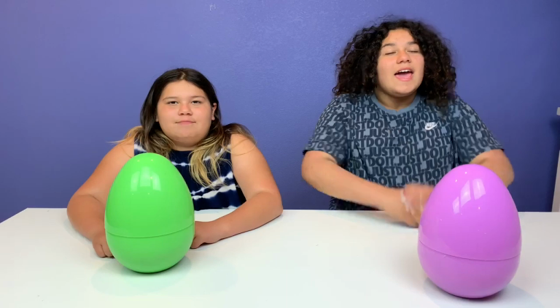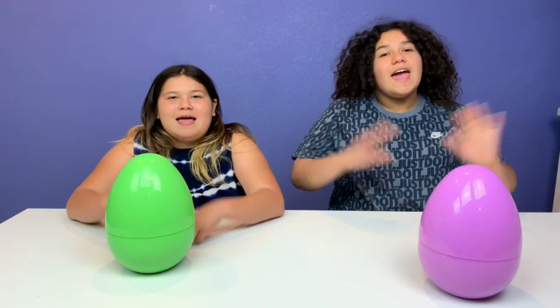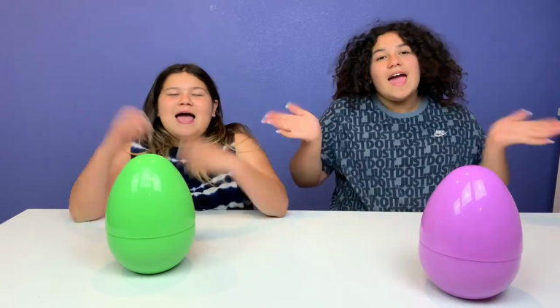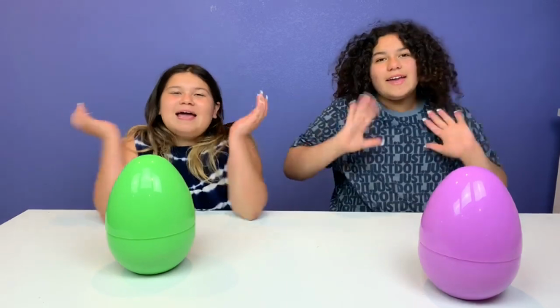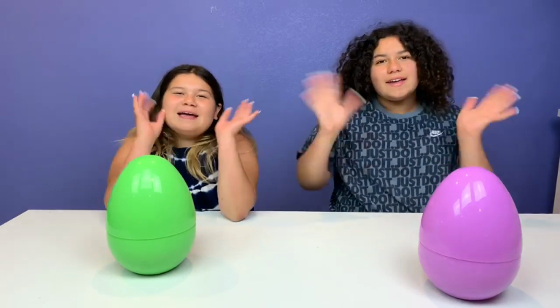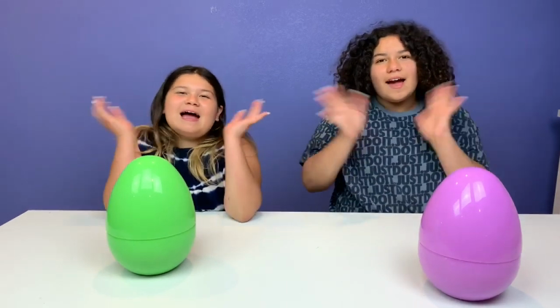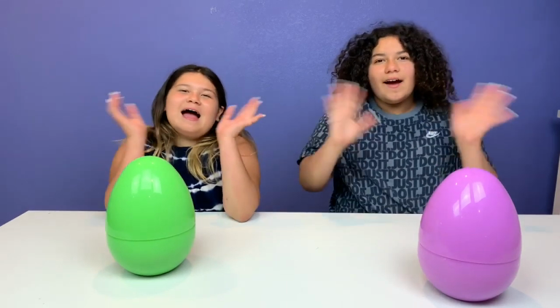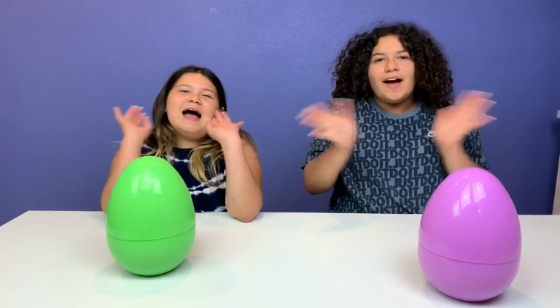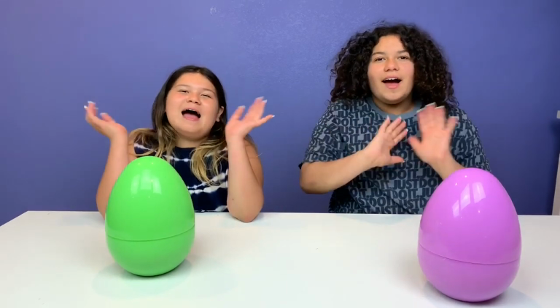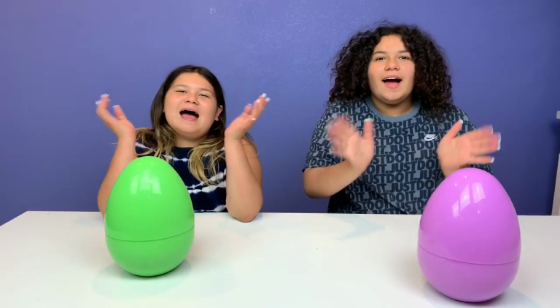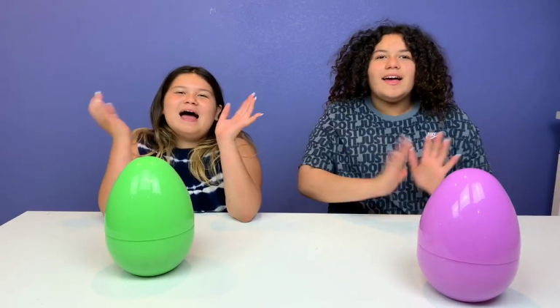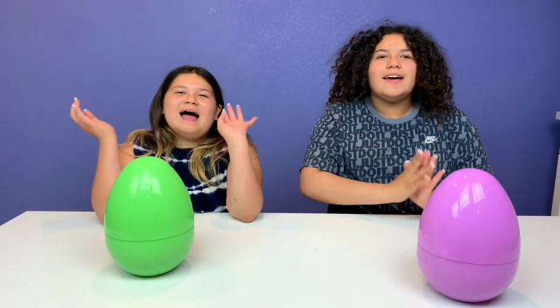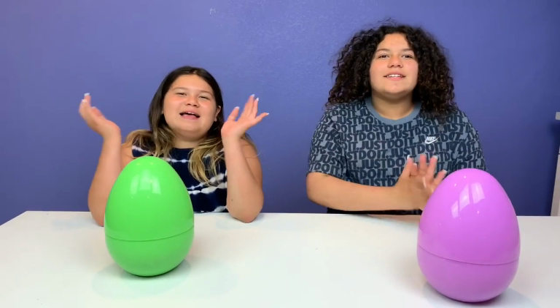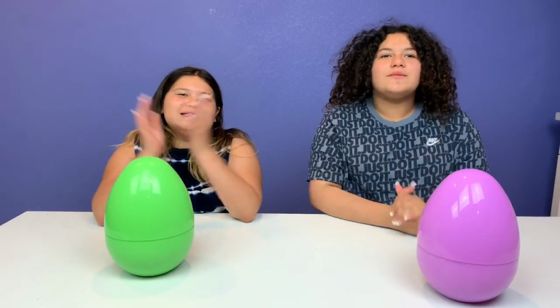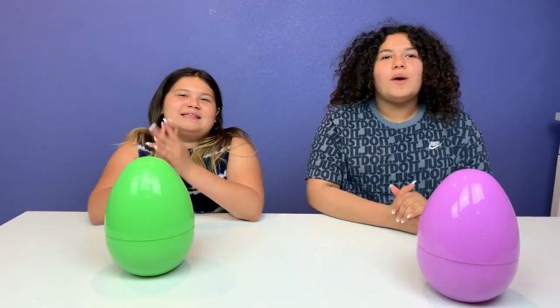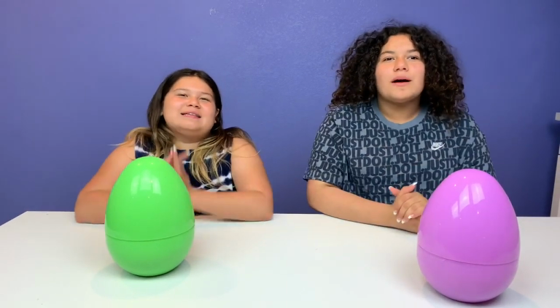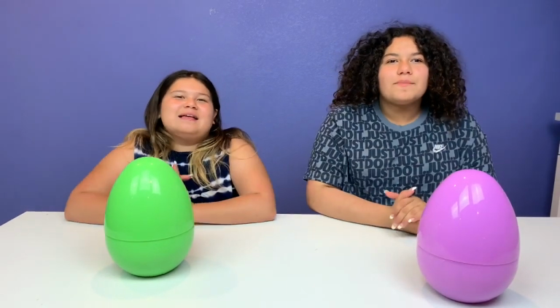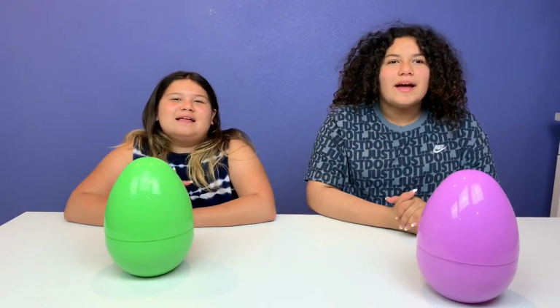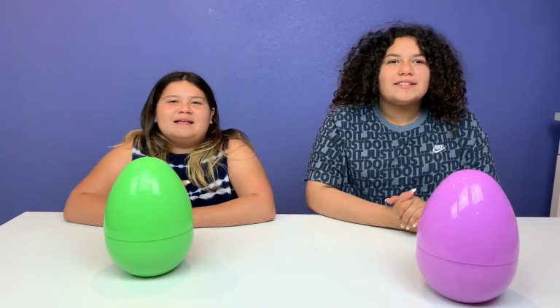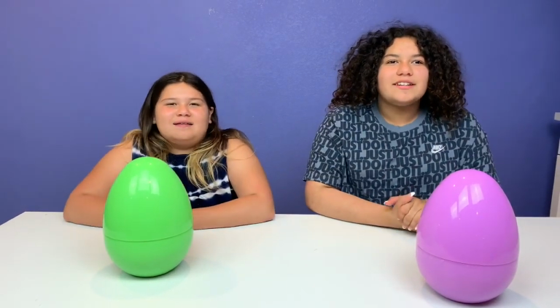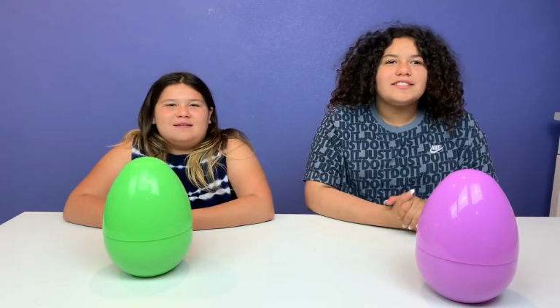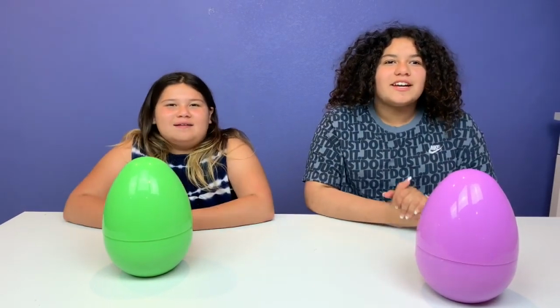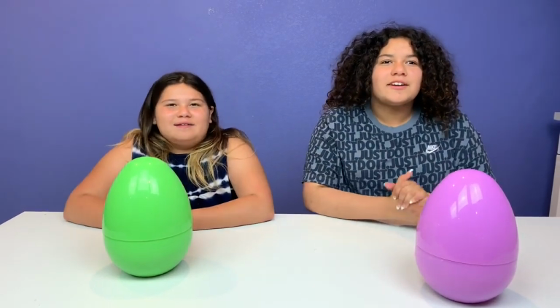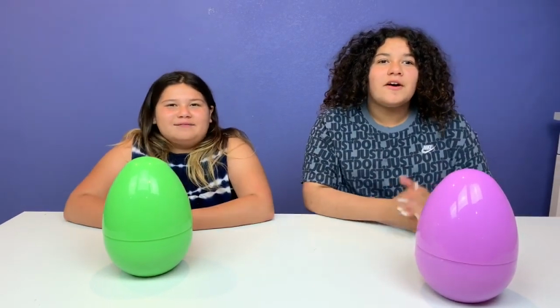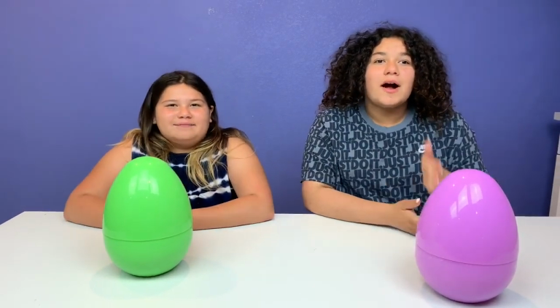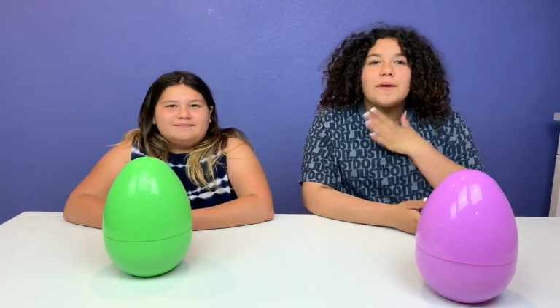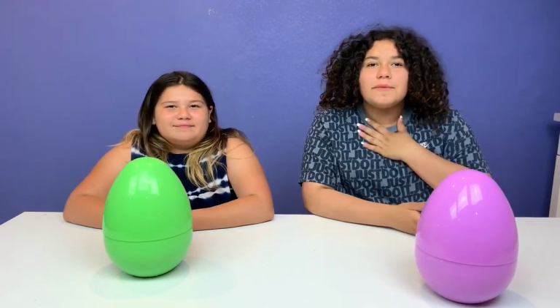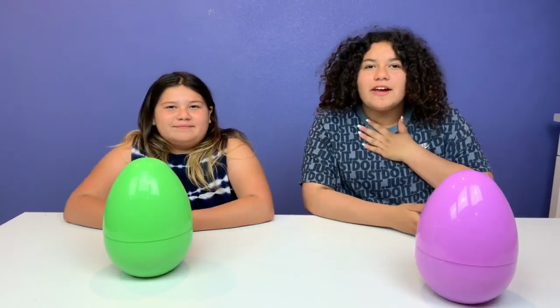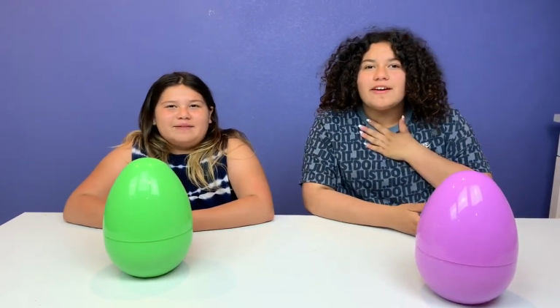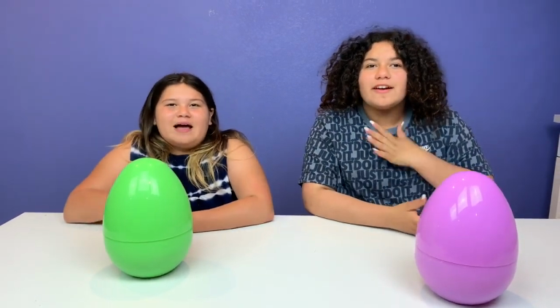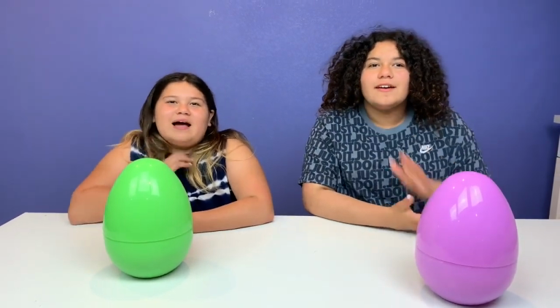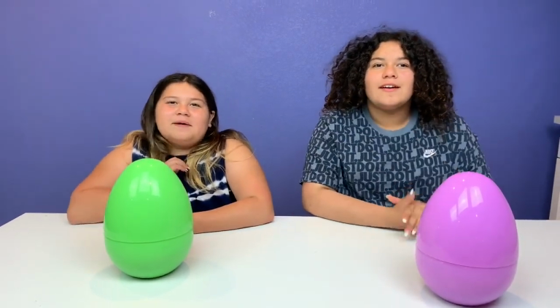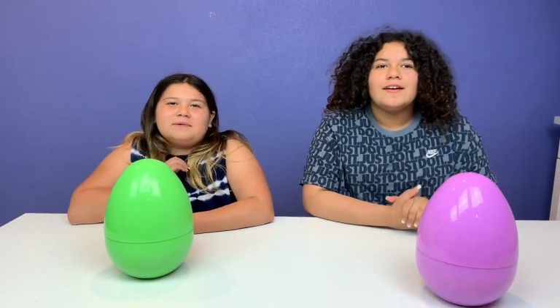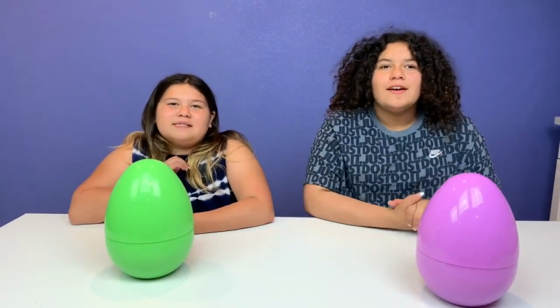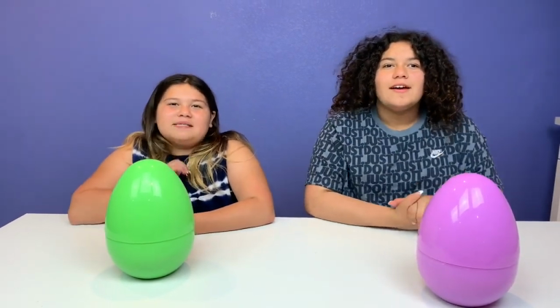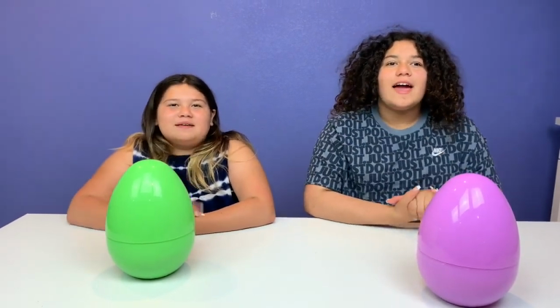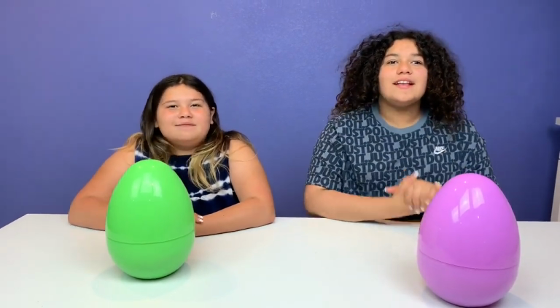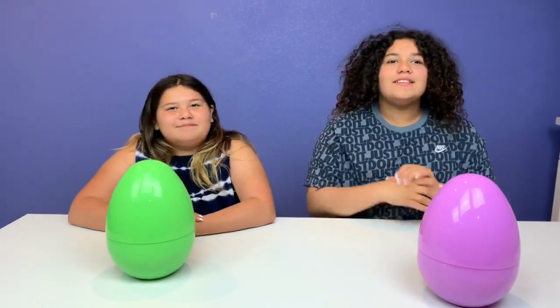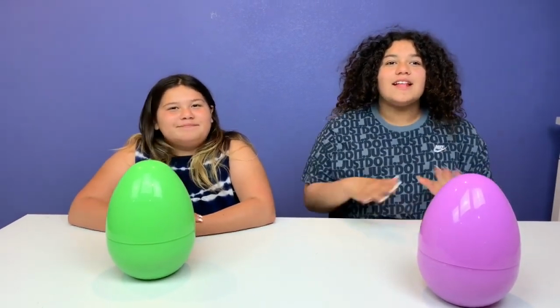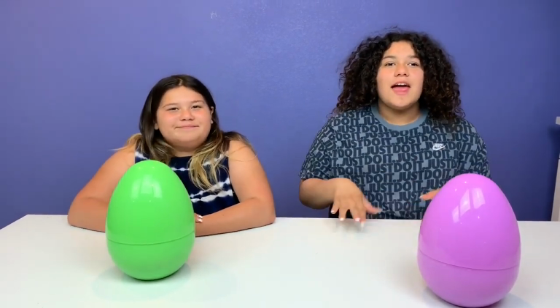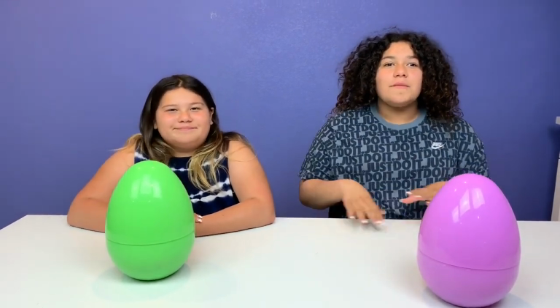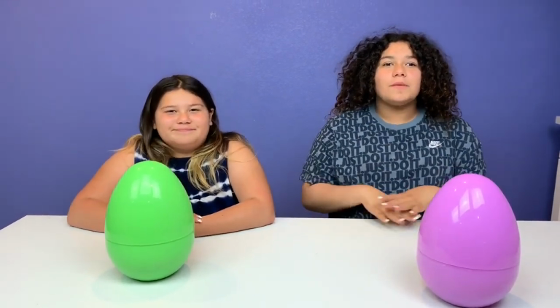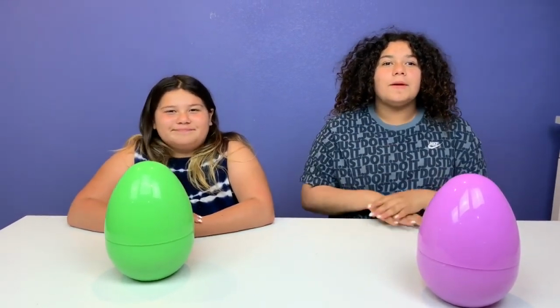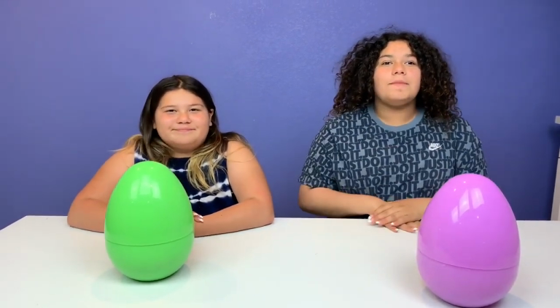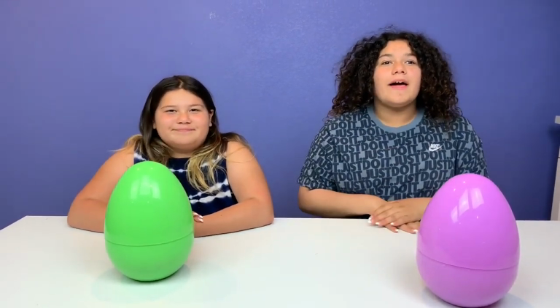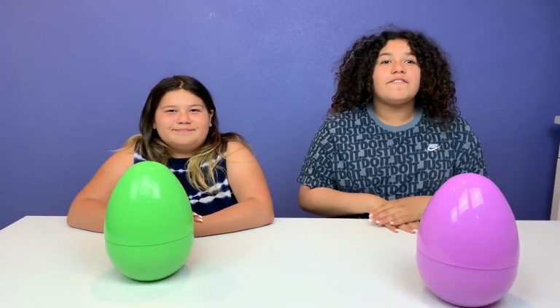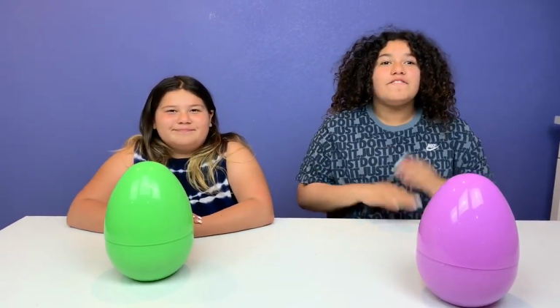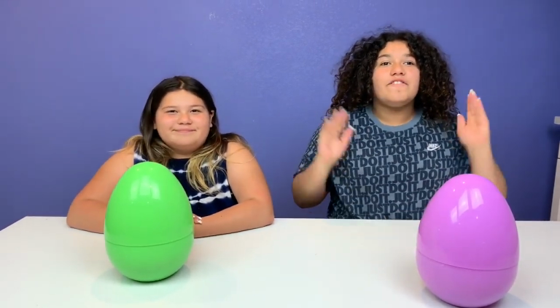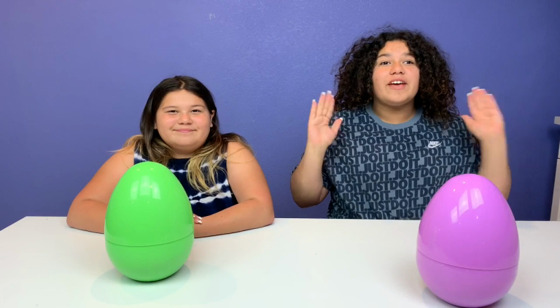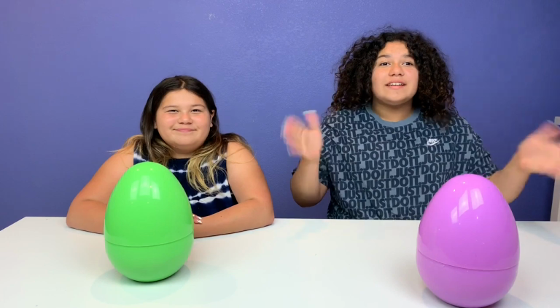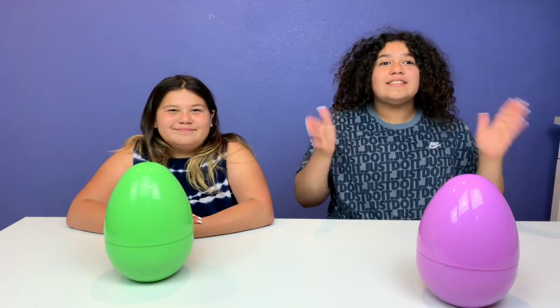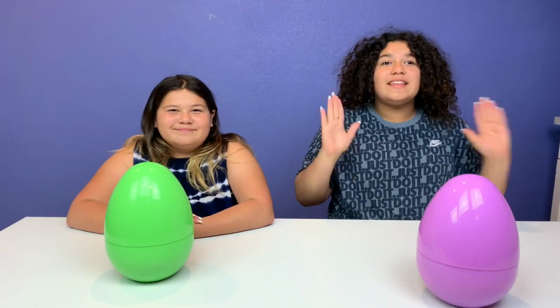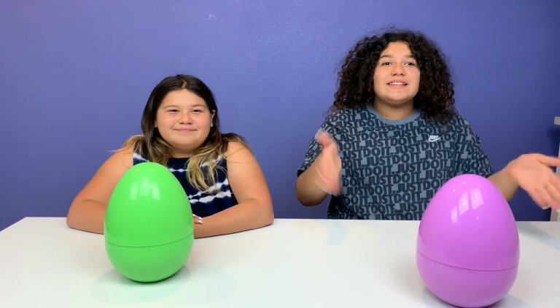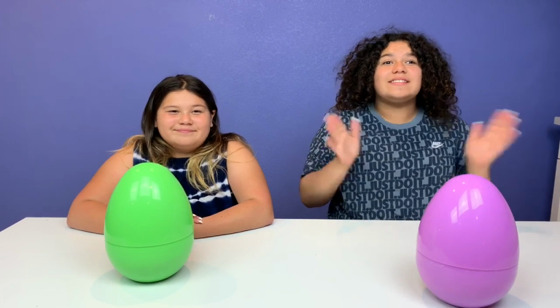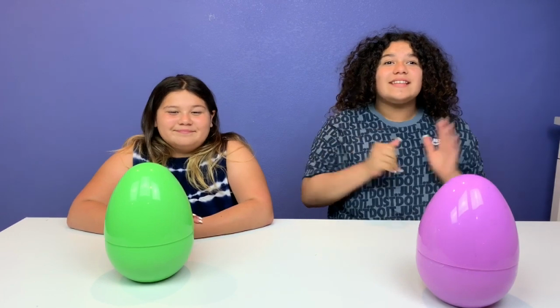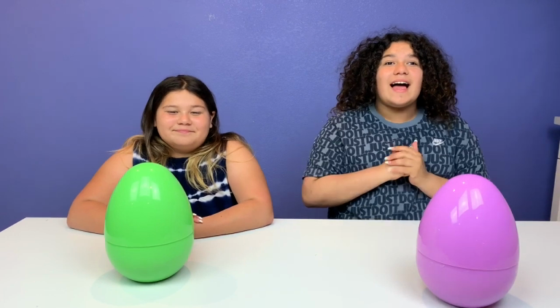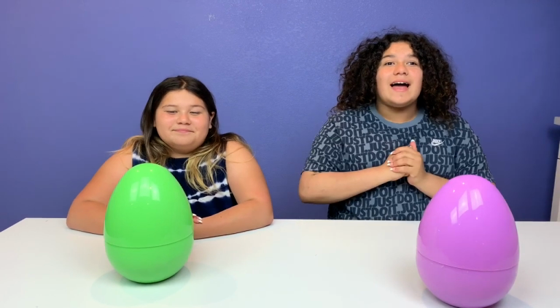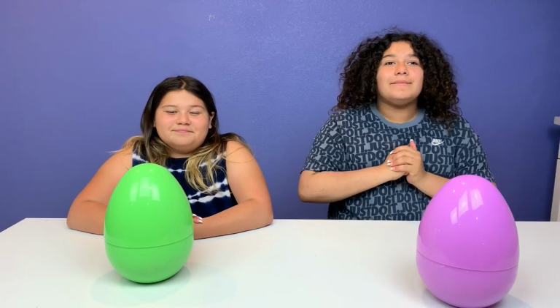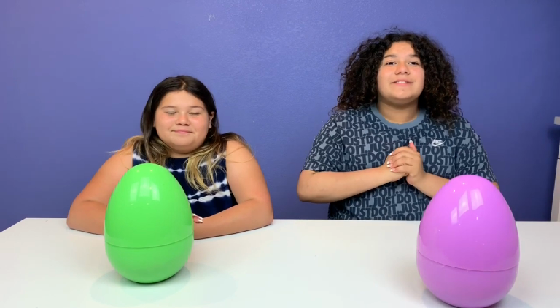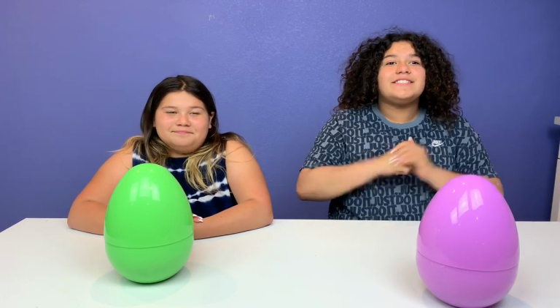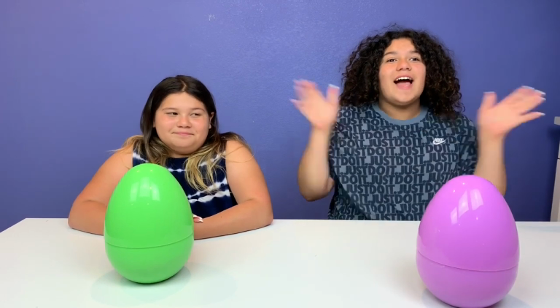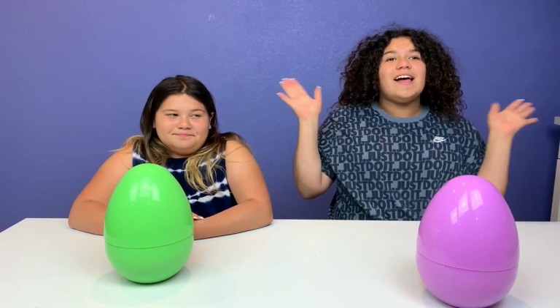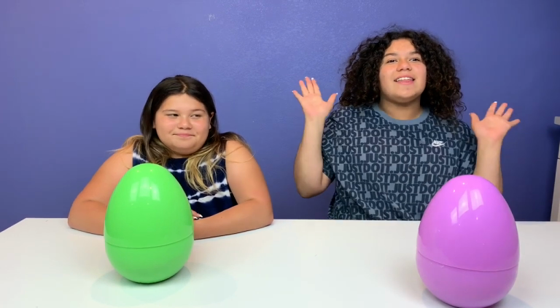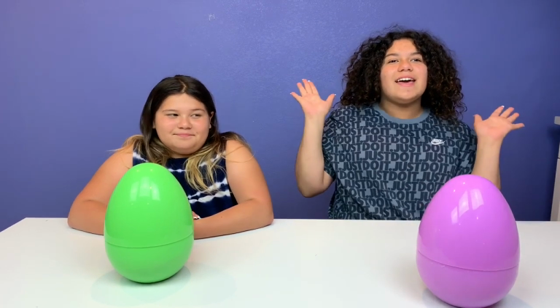Hey guys! Welcome back to our channel. I'm Mary. I'm Izzy. And today we're going to be playing Fix This Slime Challenge.